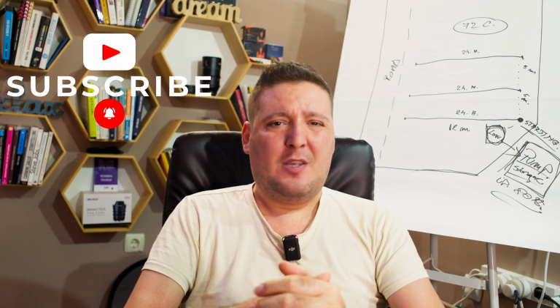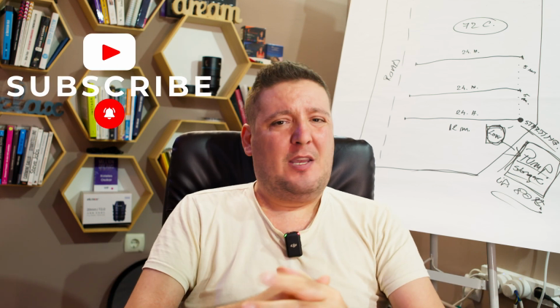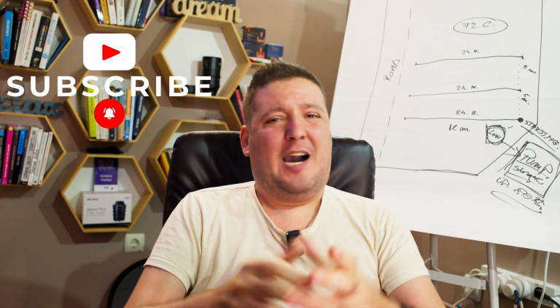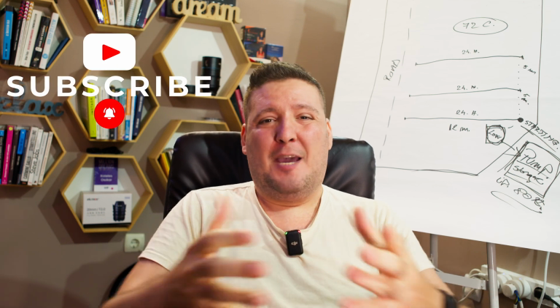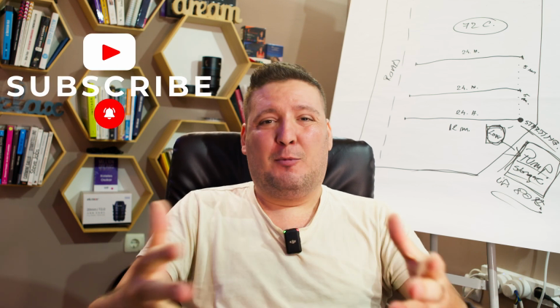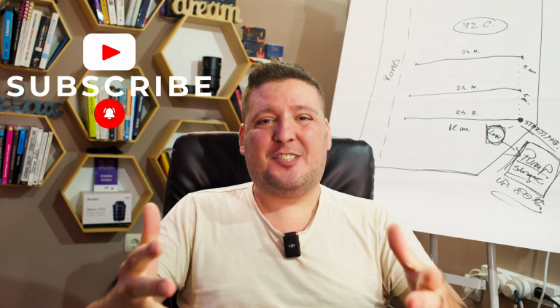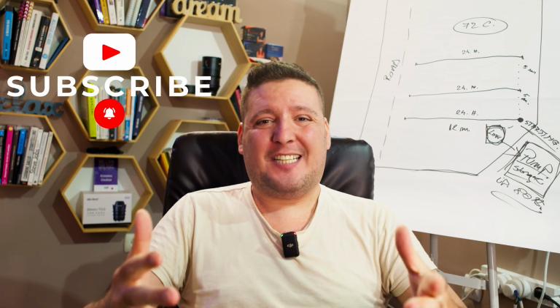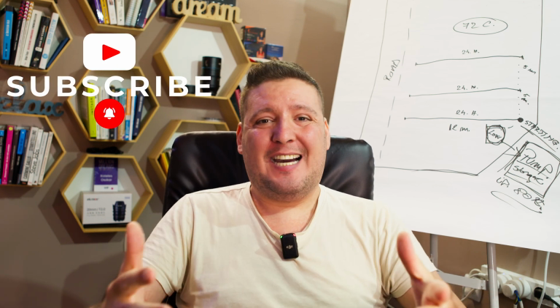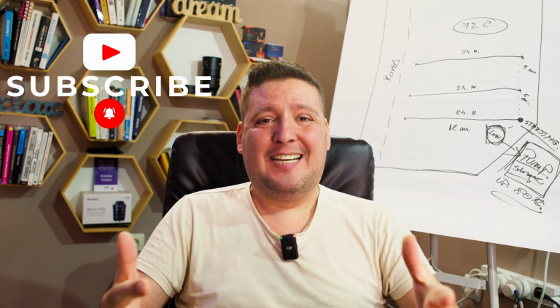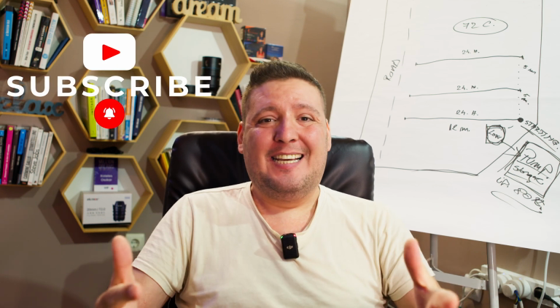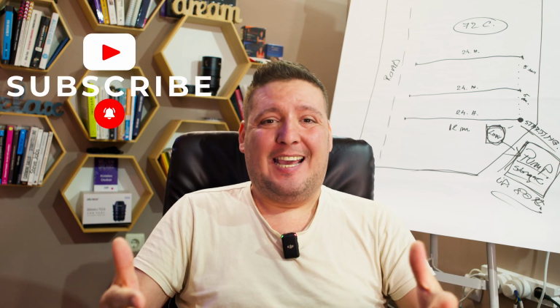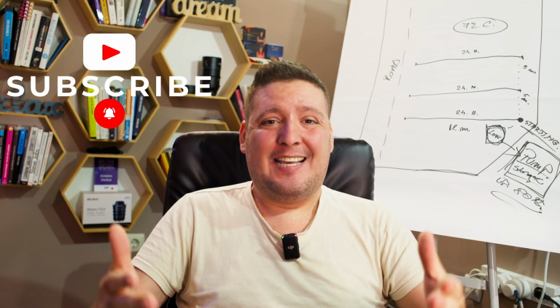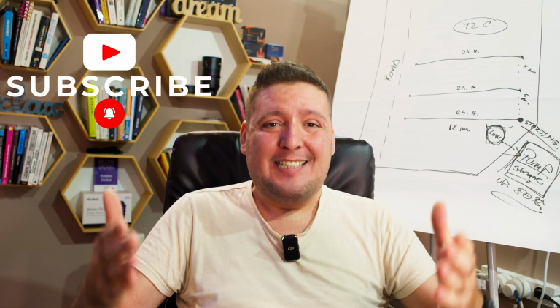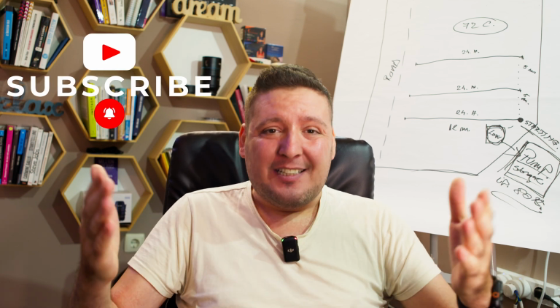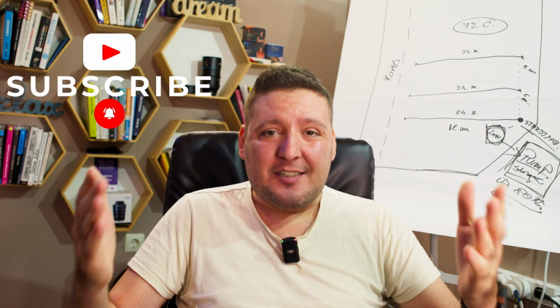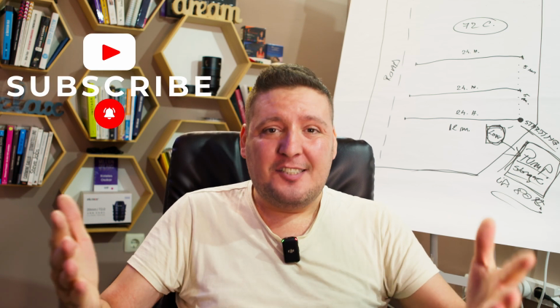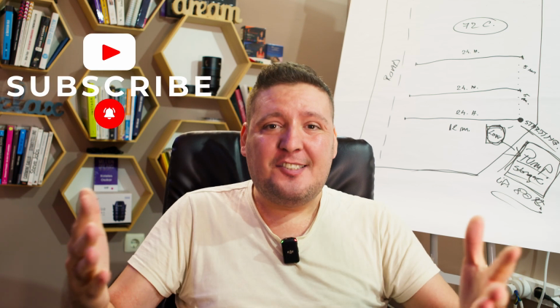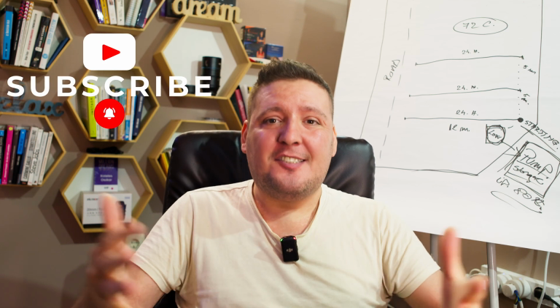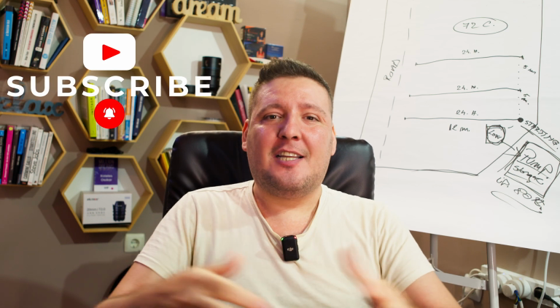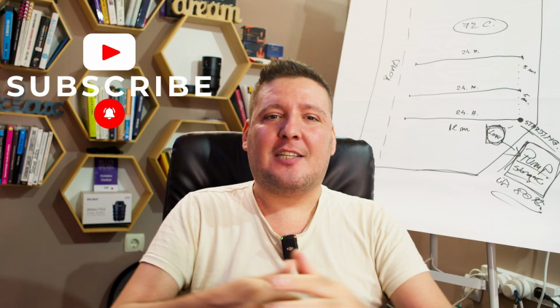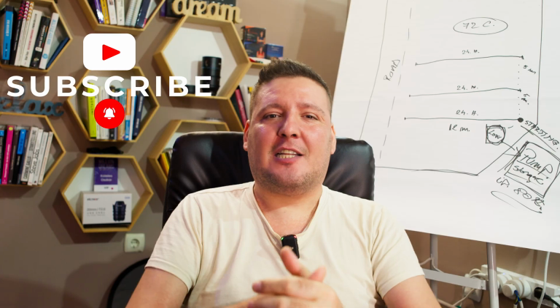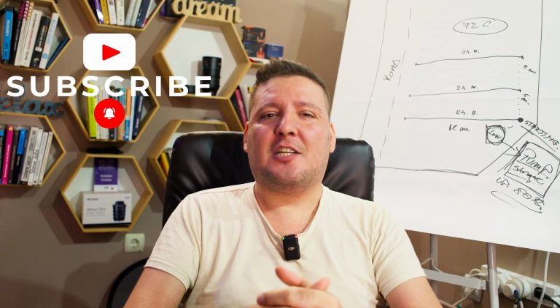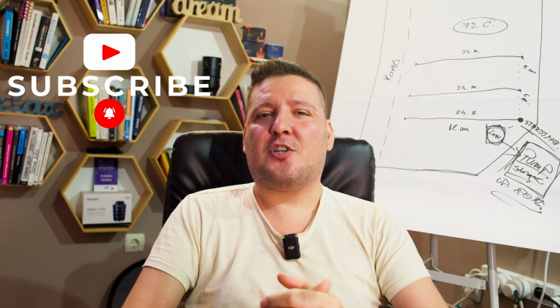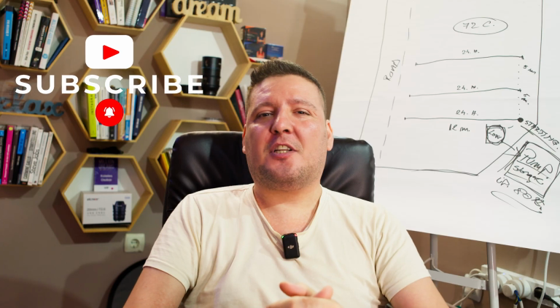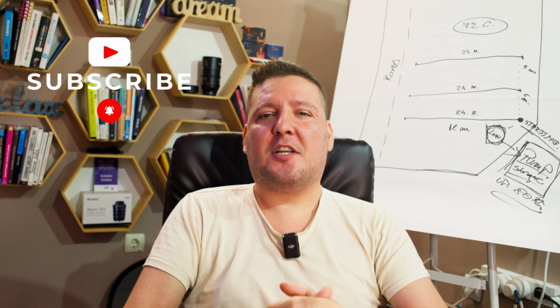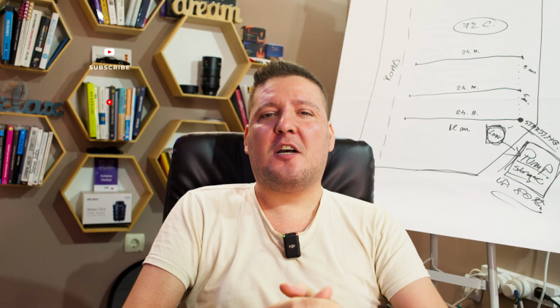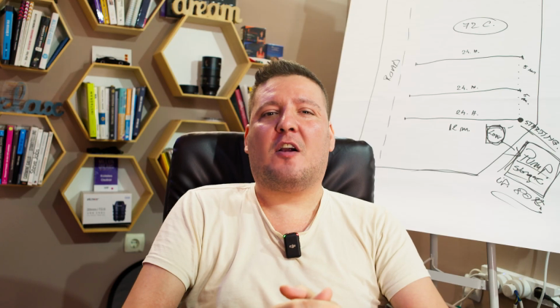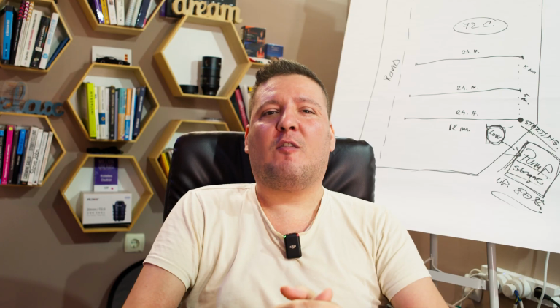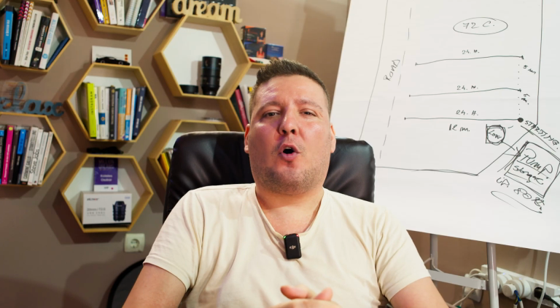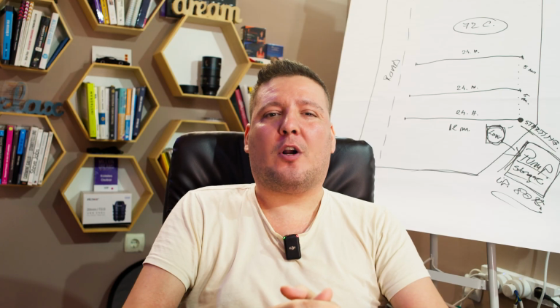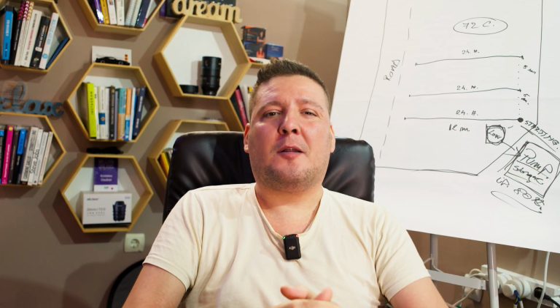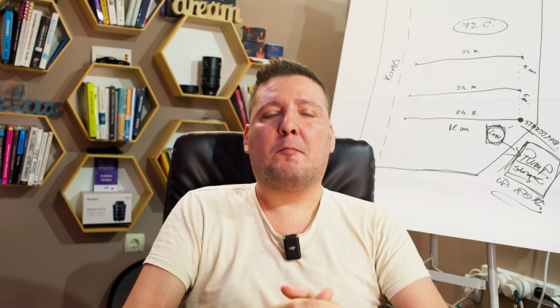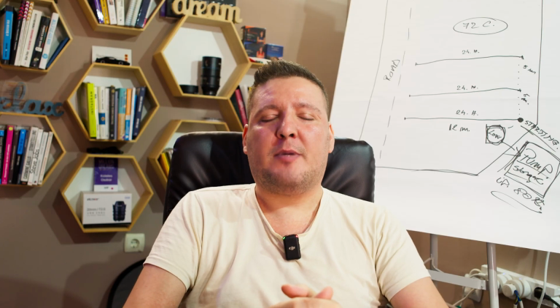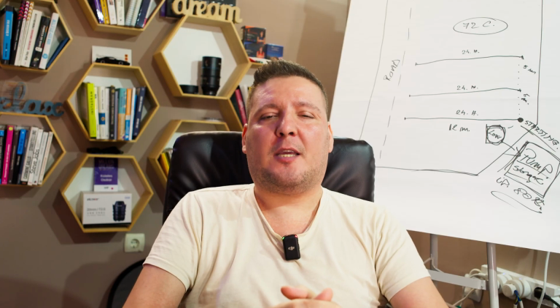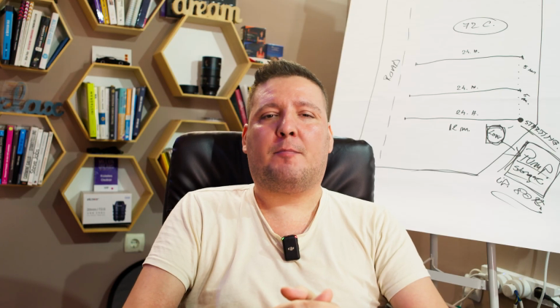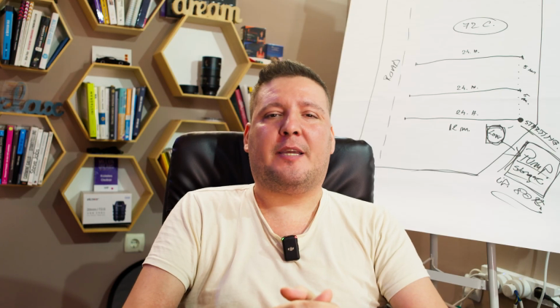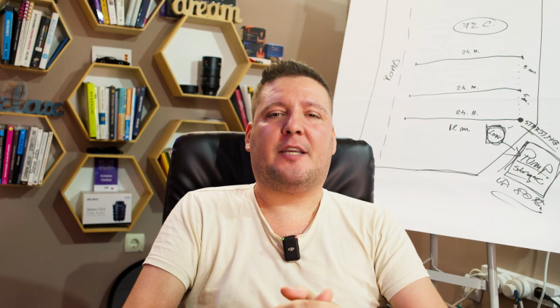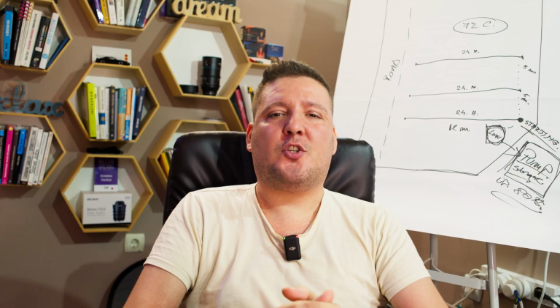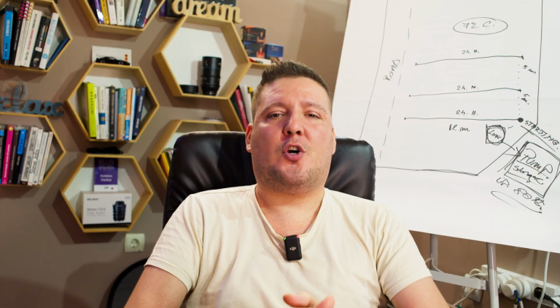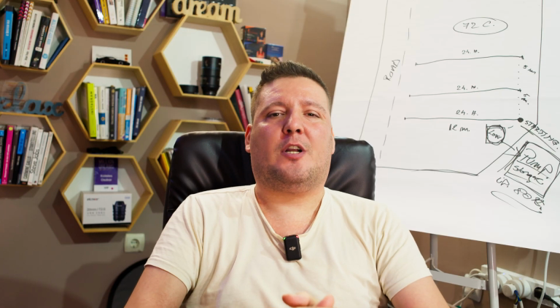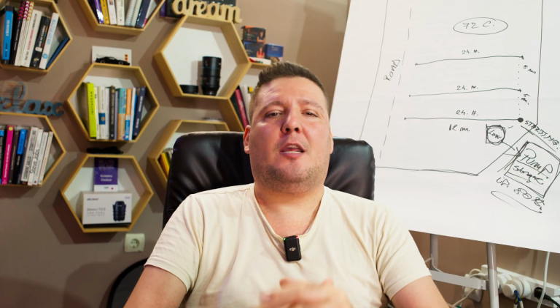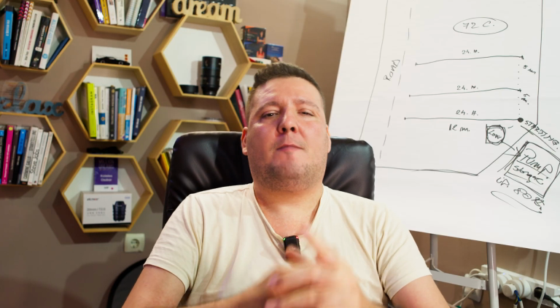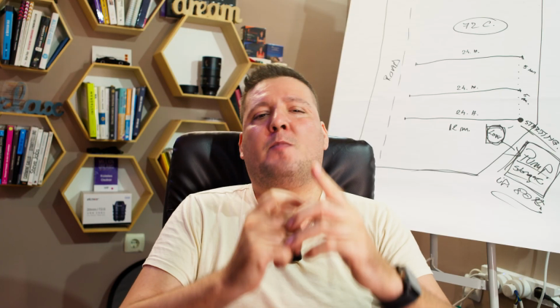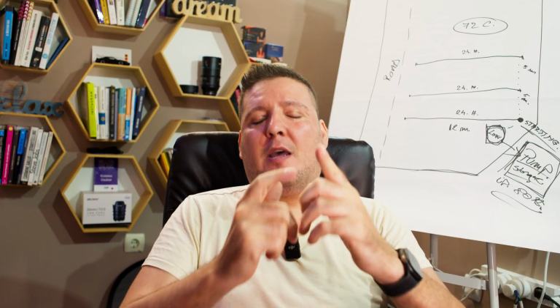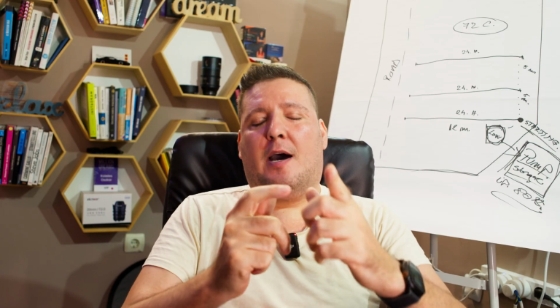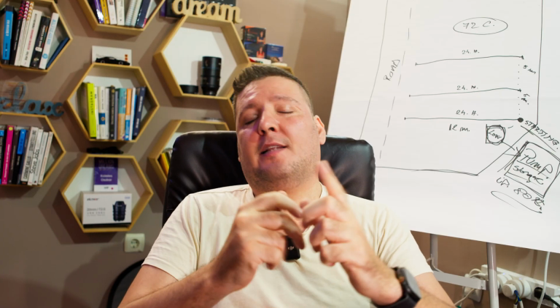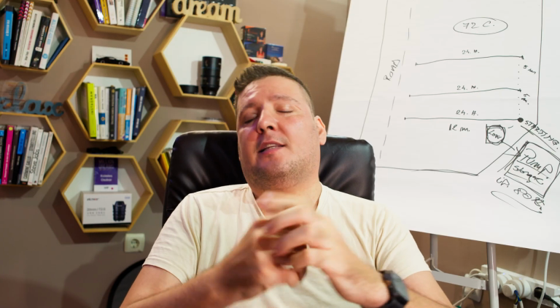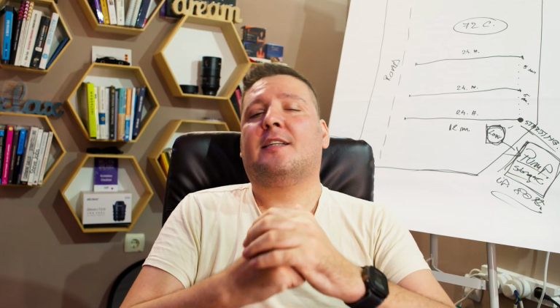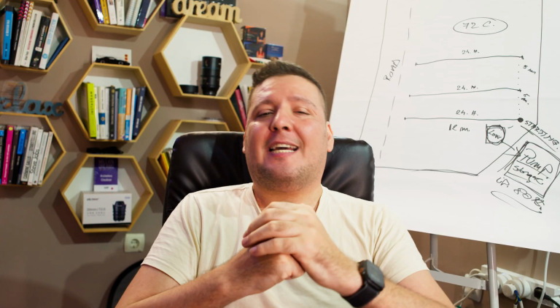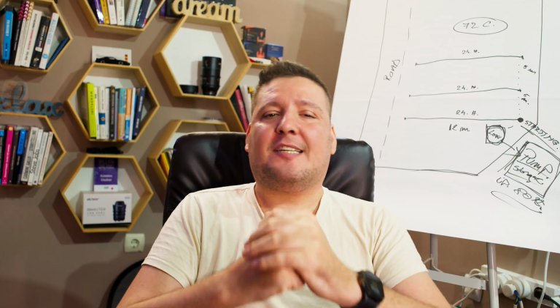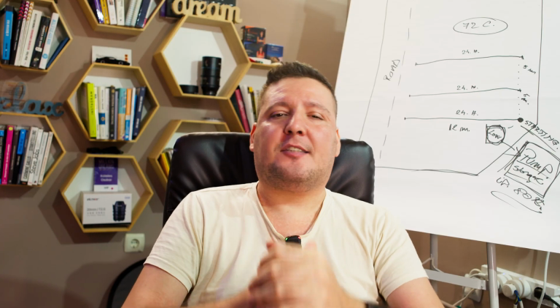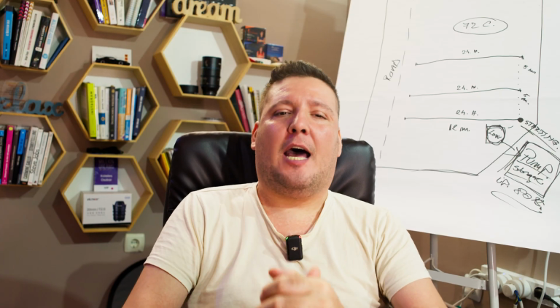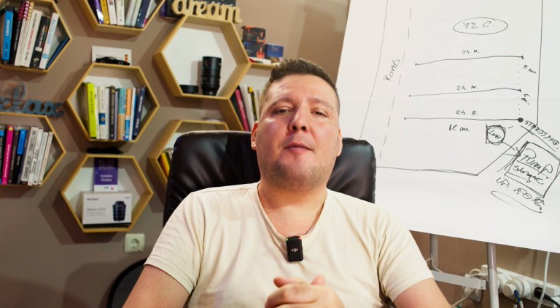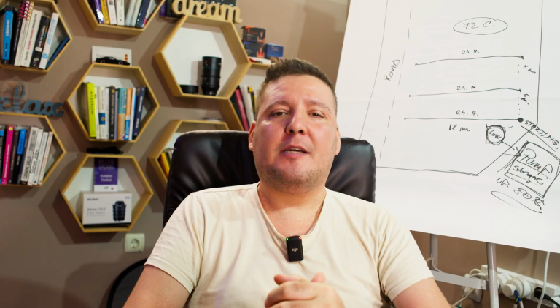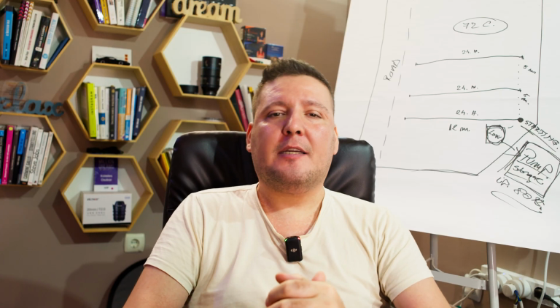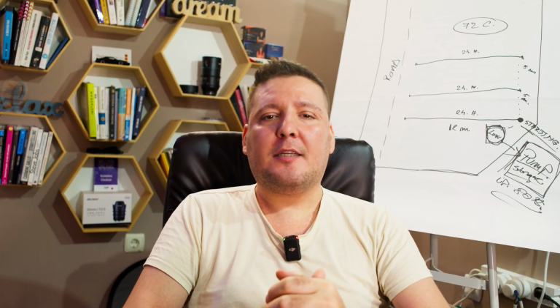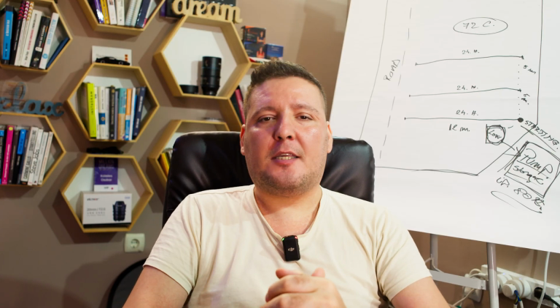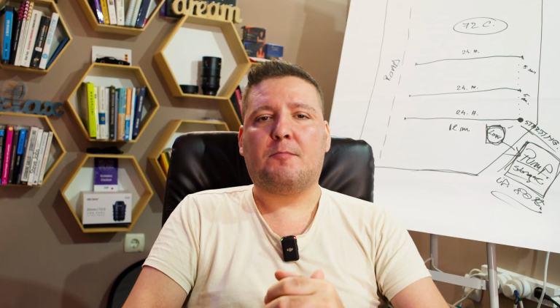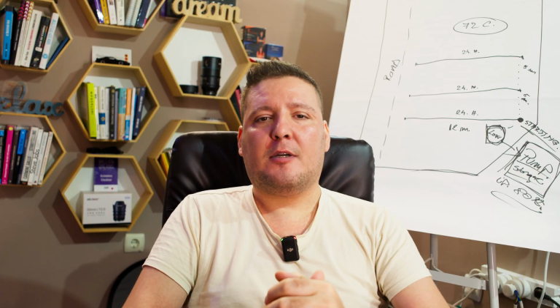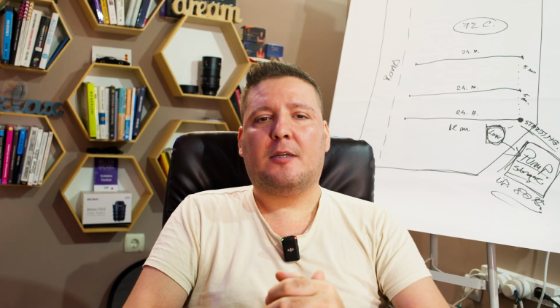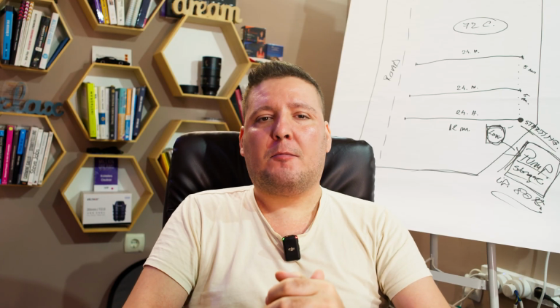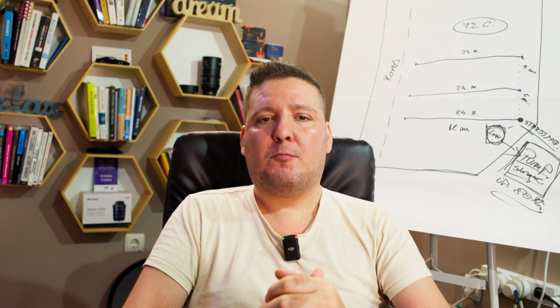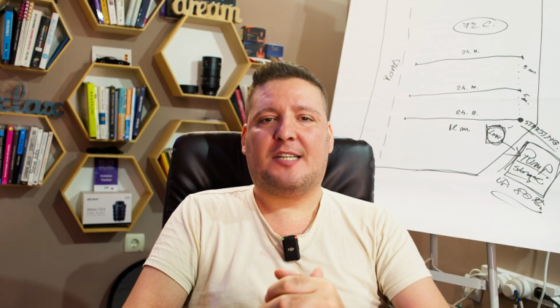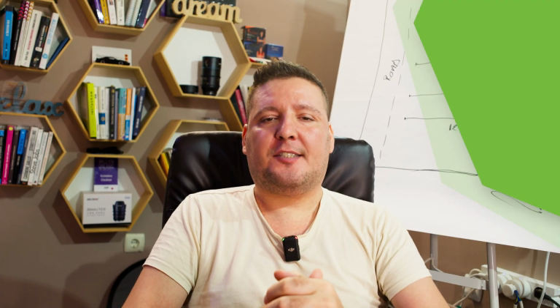I am Oscar, and this is the Intelligent Real World Beekeeping Journey. Until next time, keep buzzing.